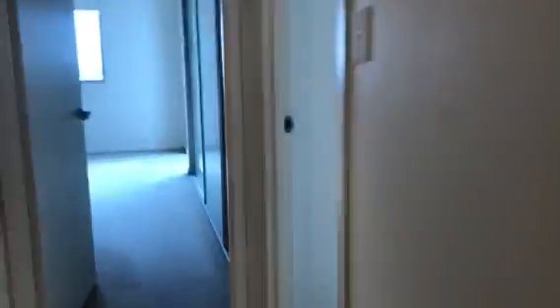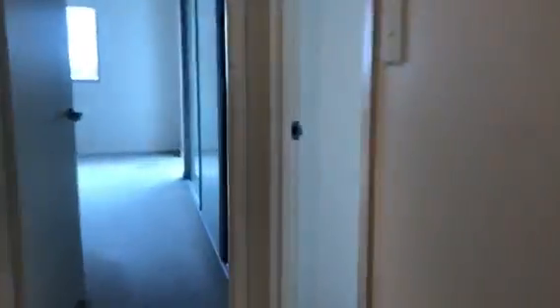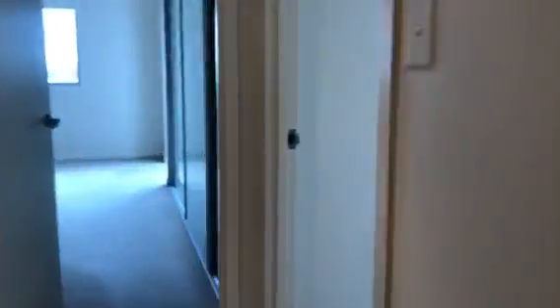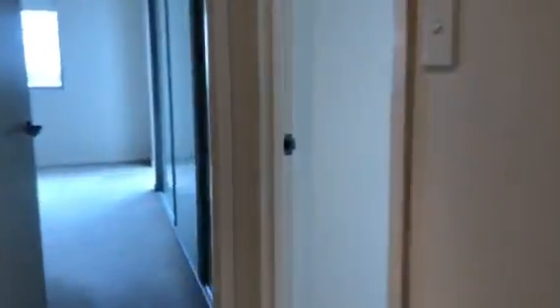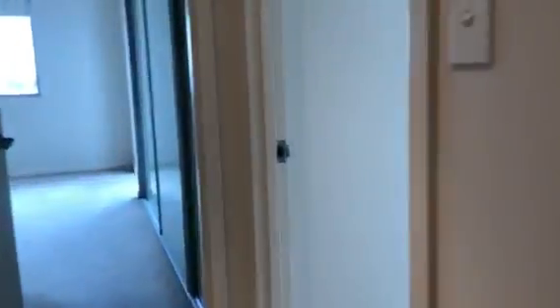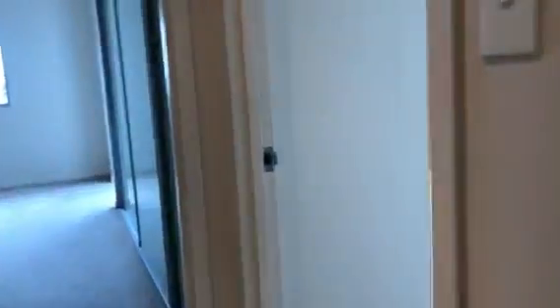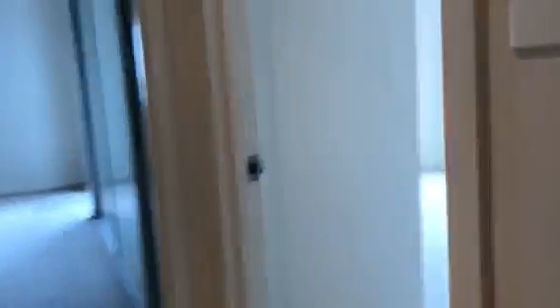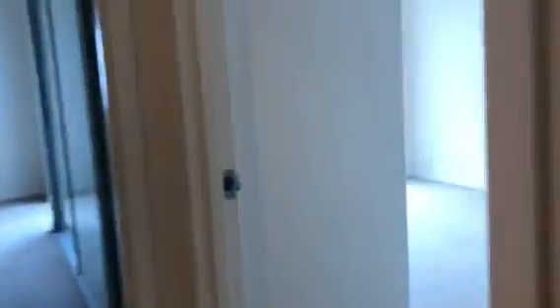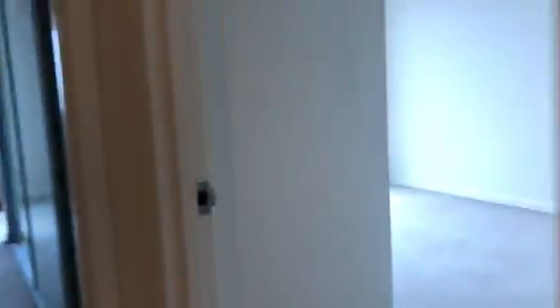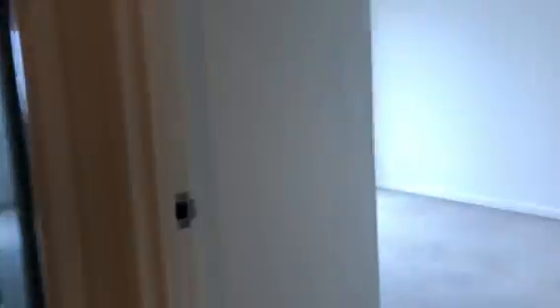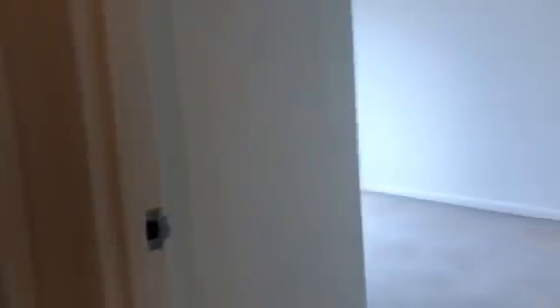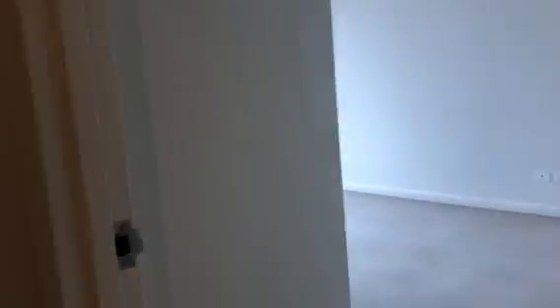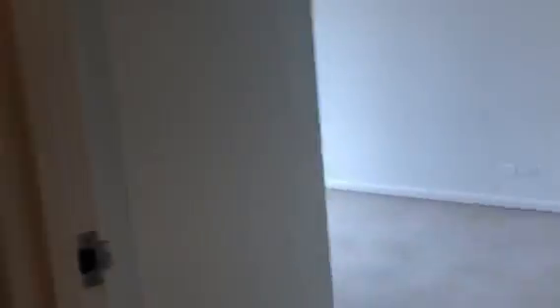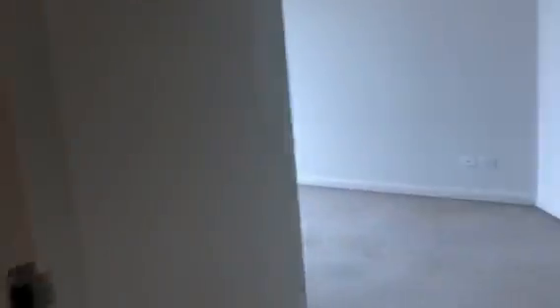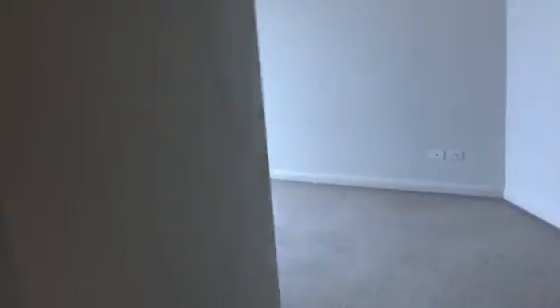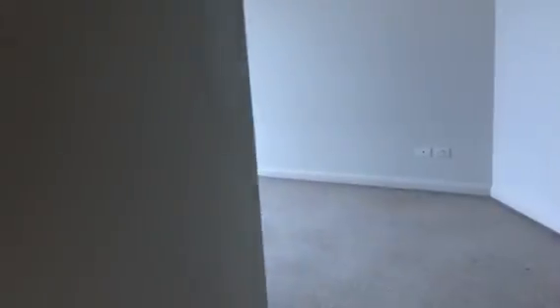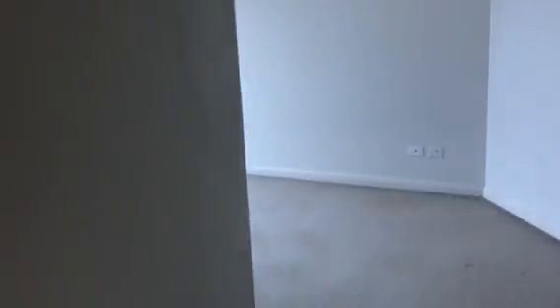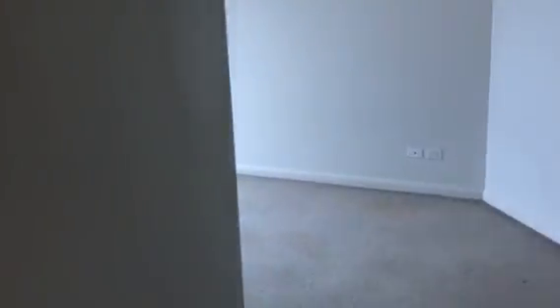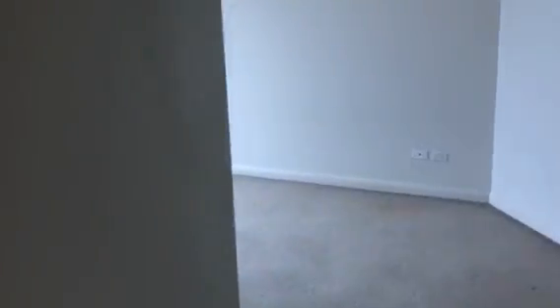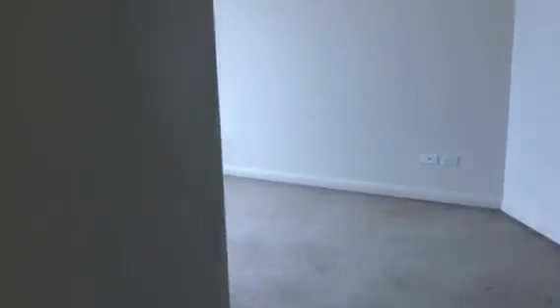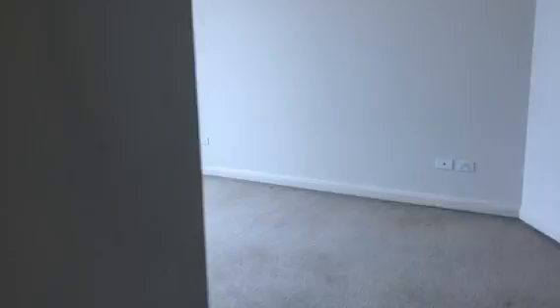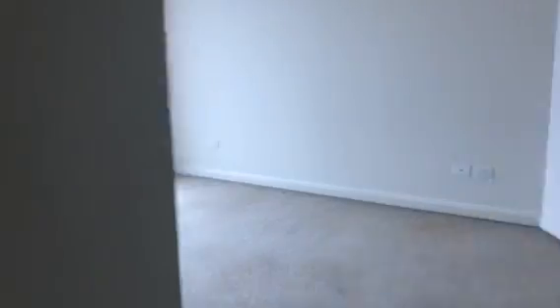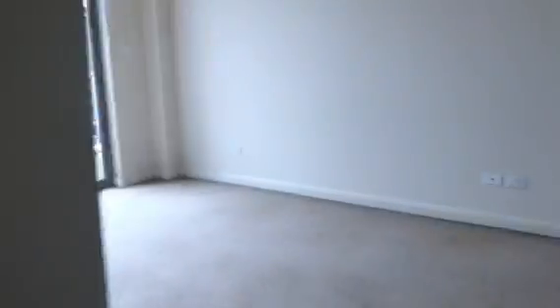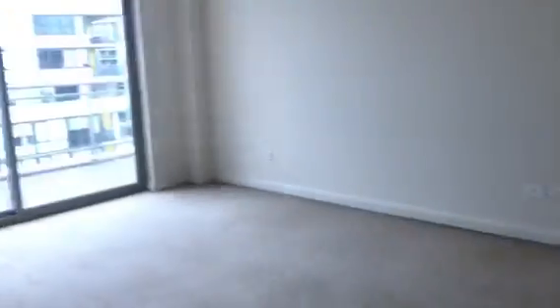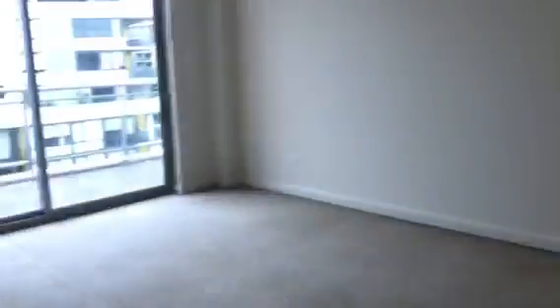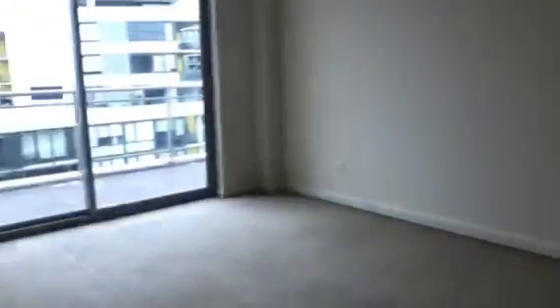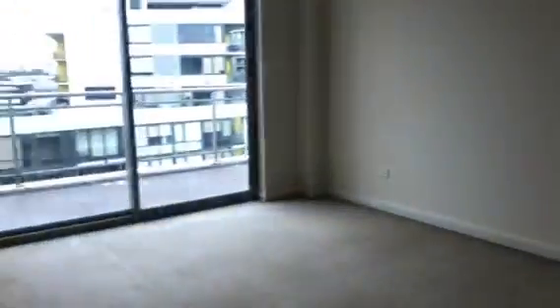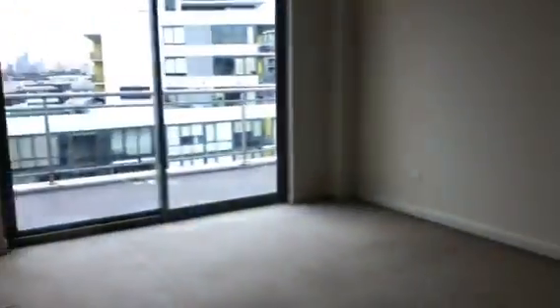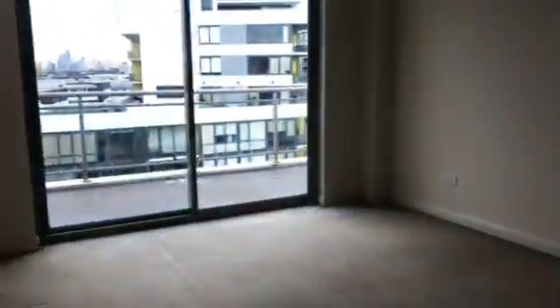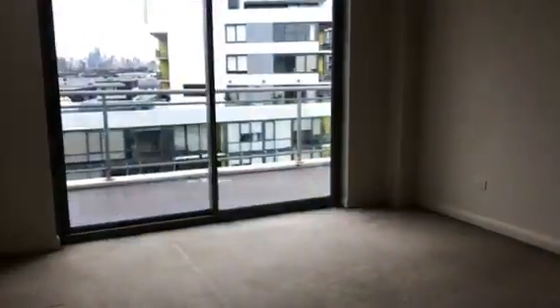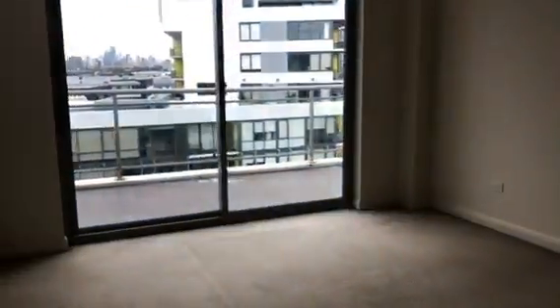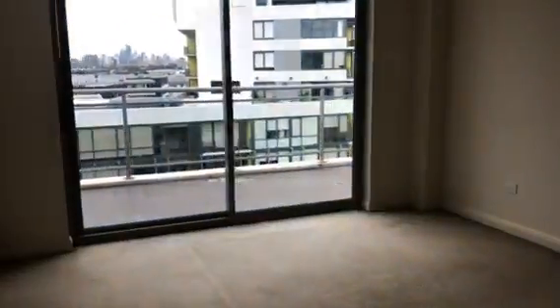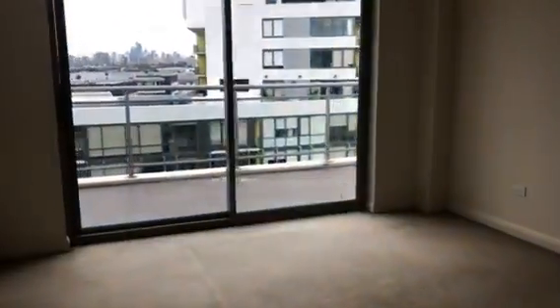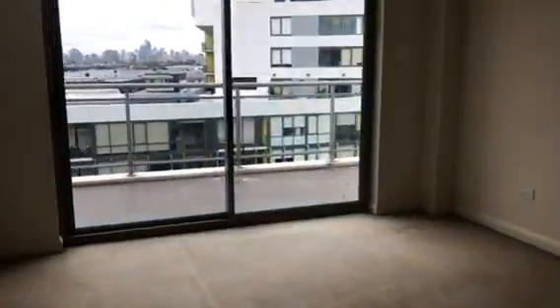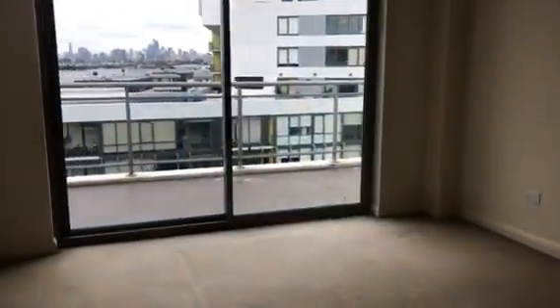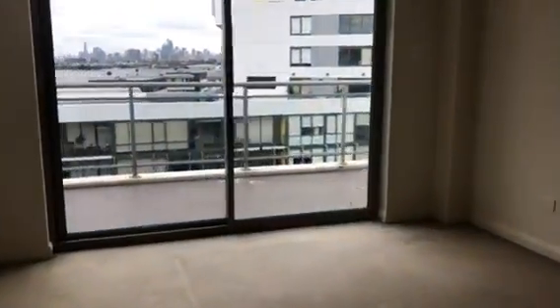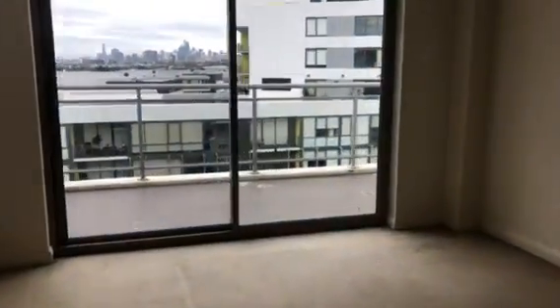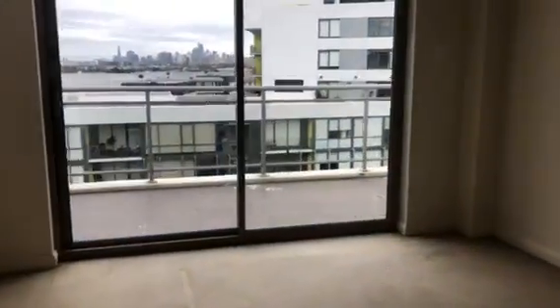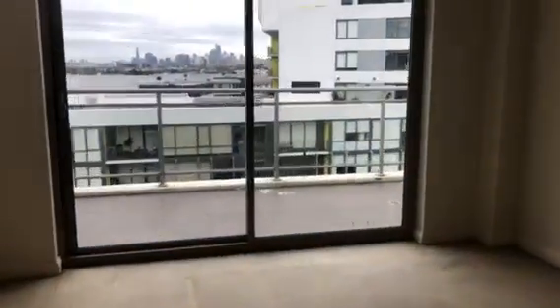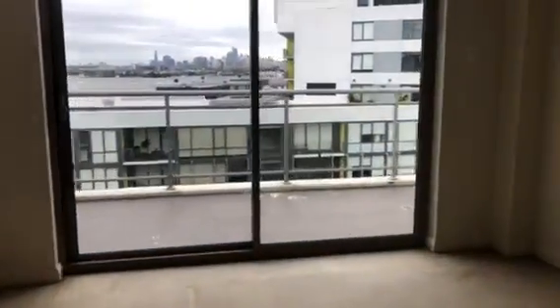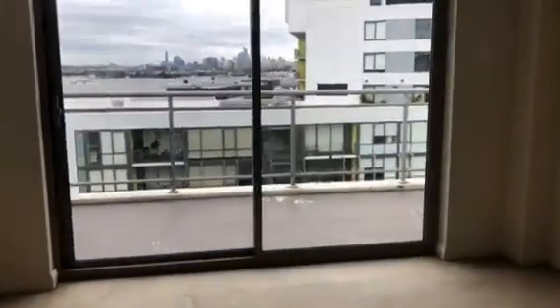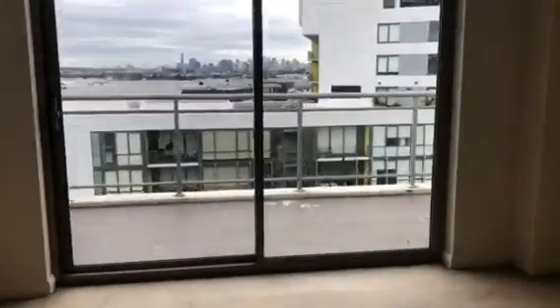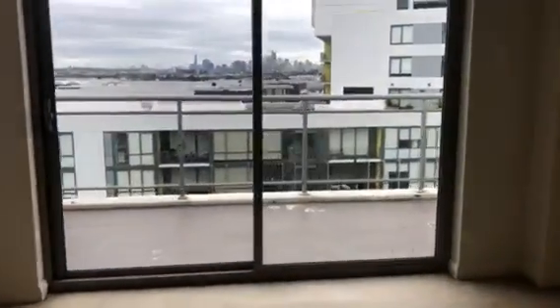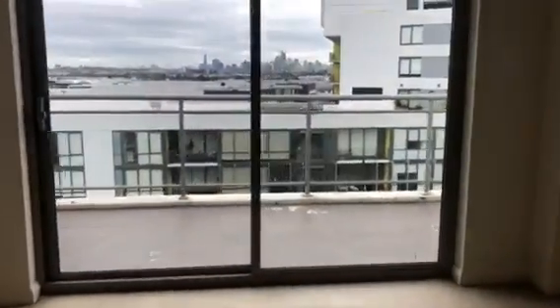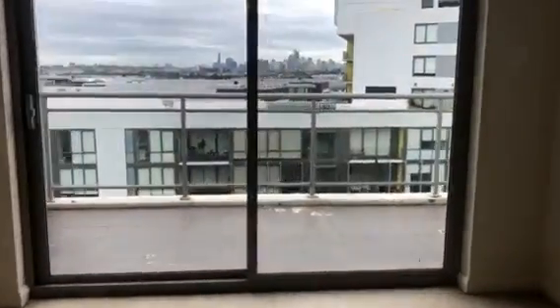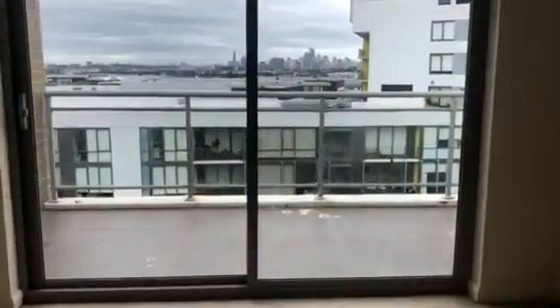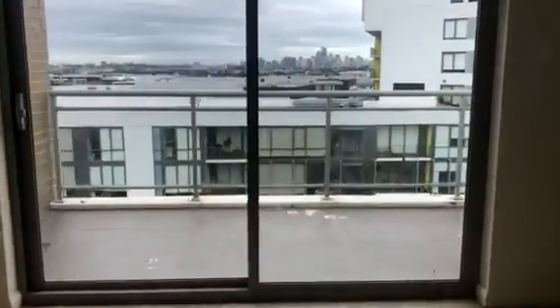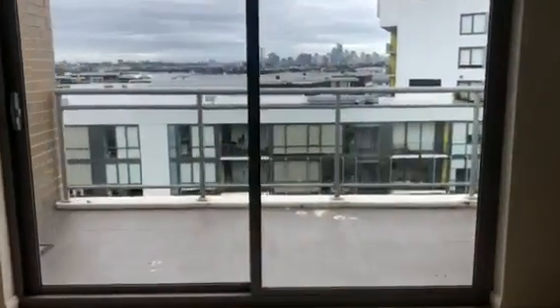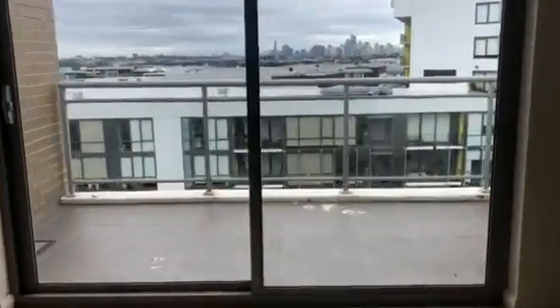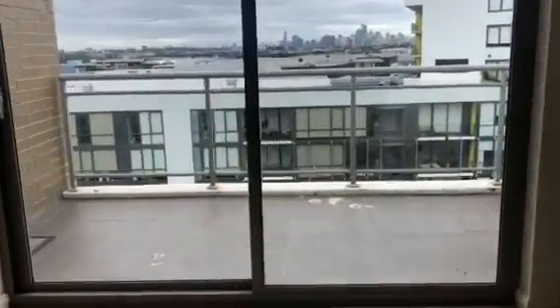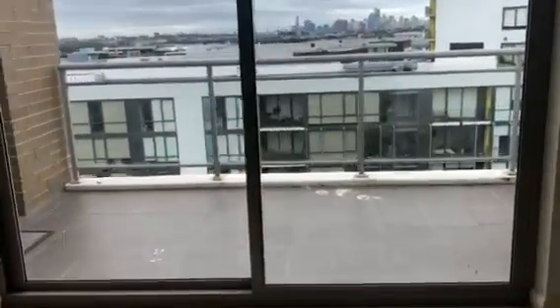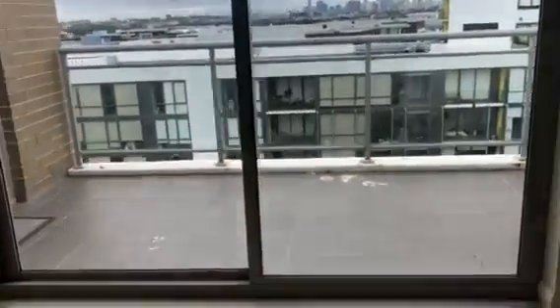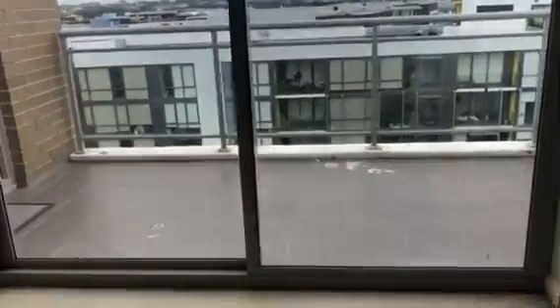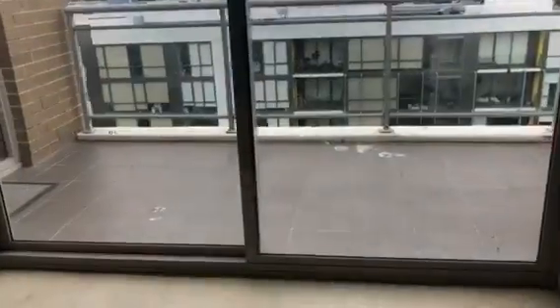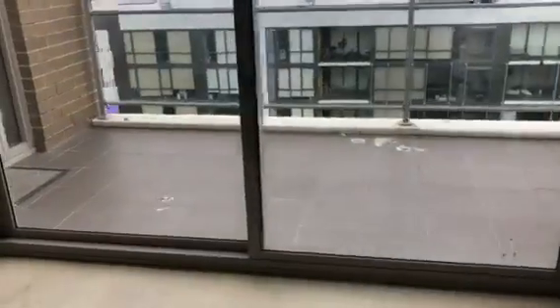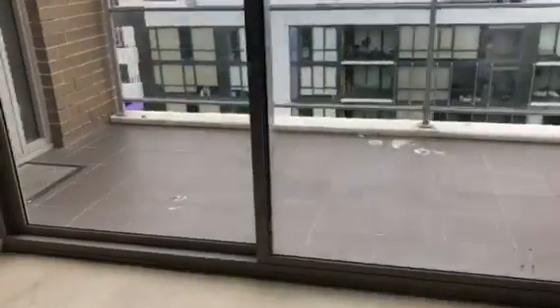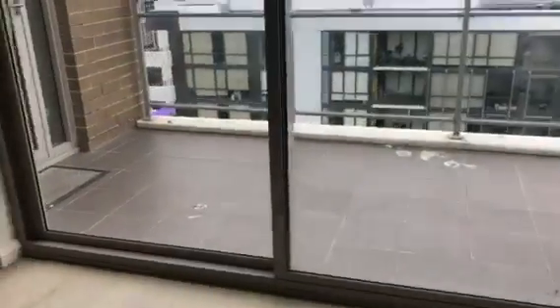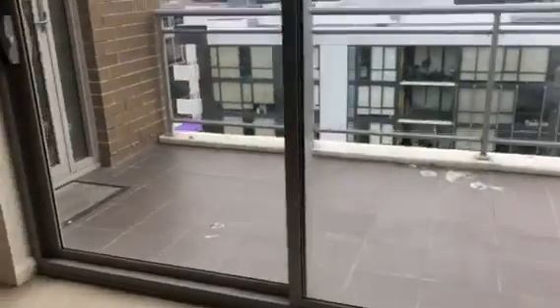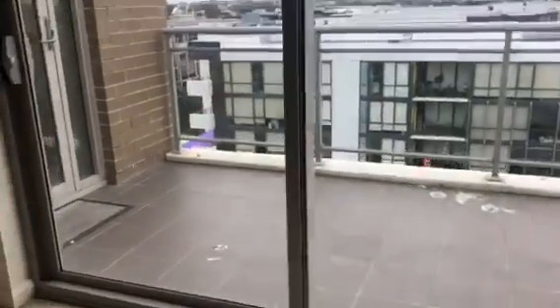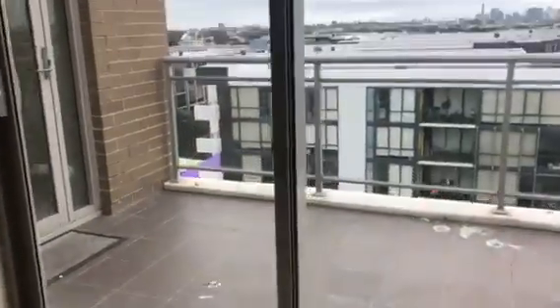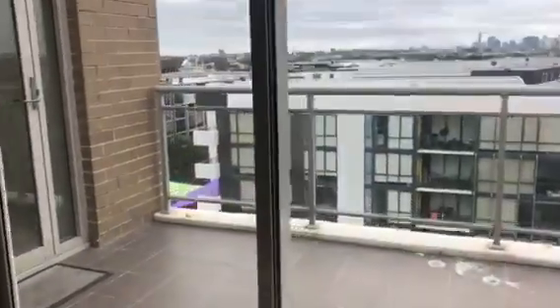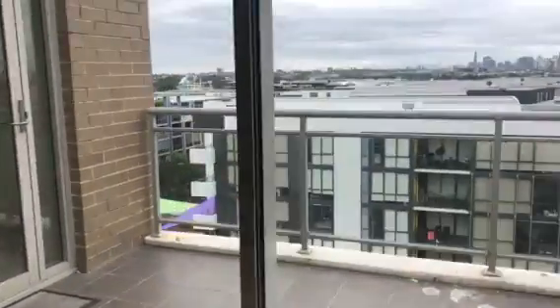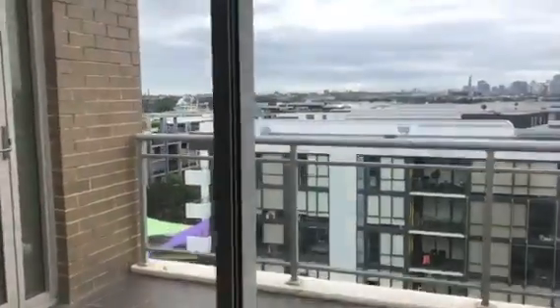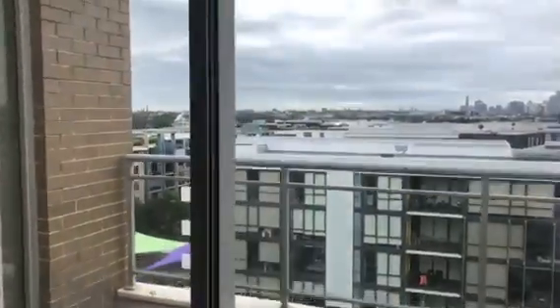Second bedroom. Second balcony as well. Good views.